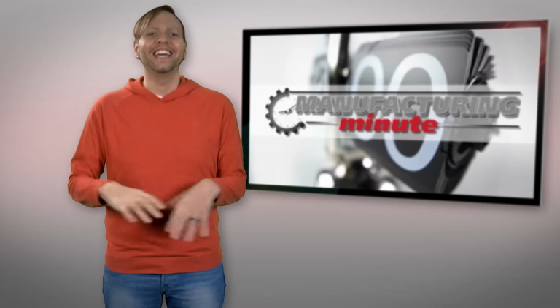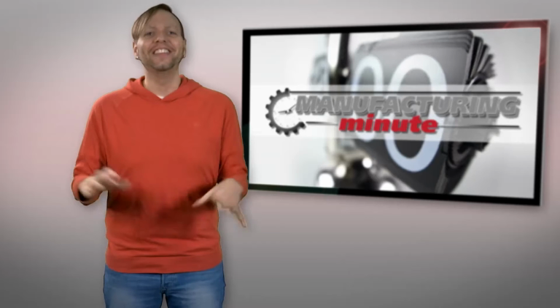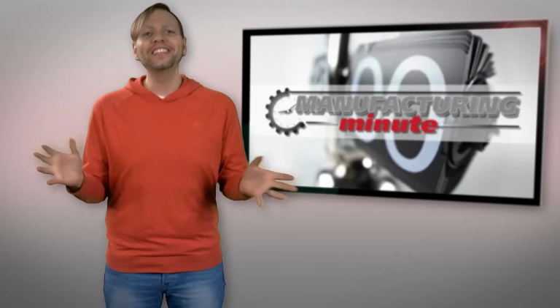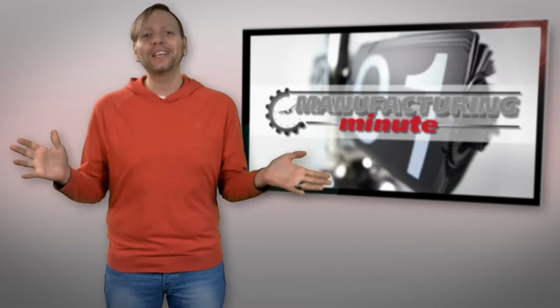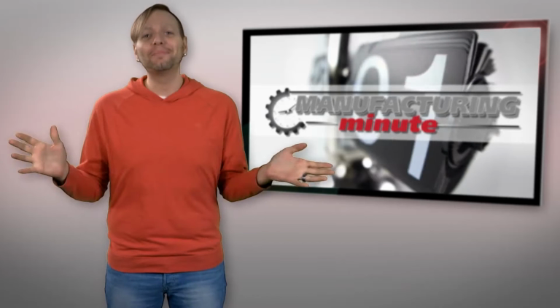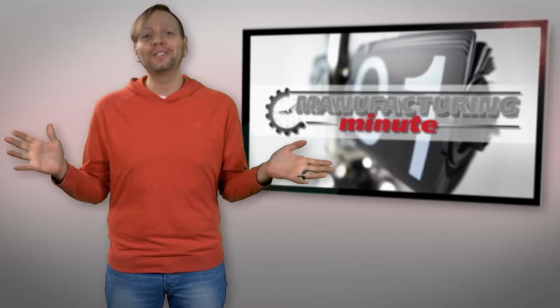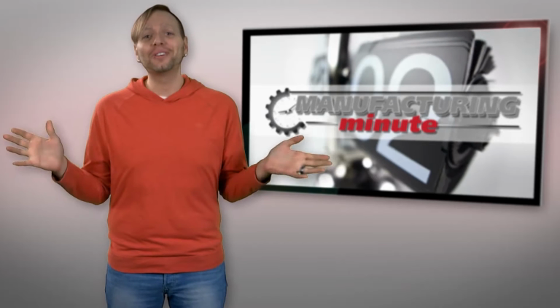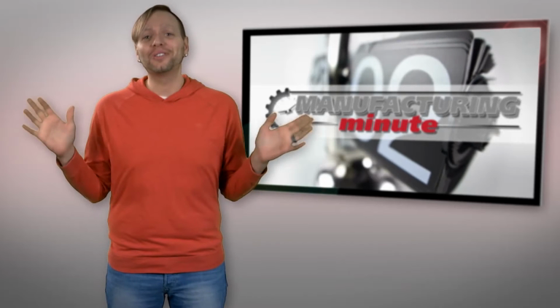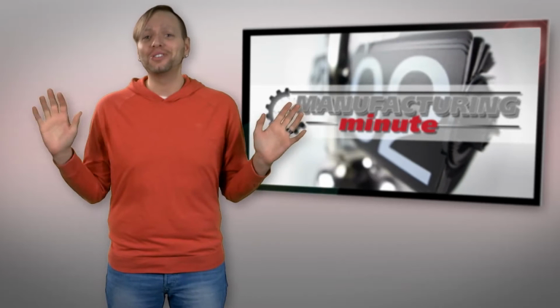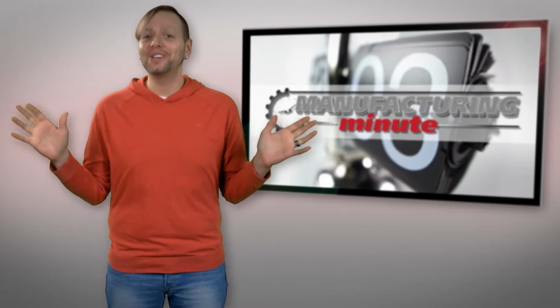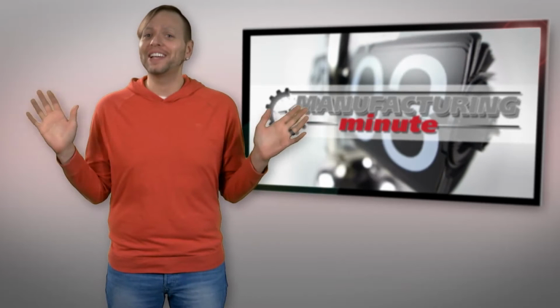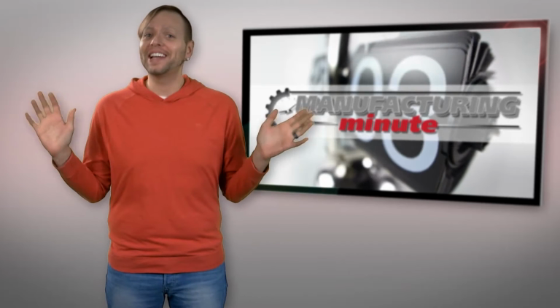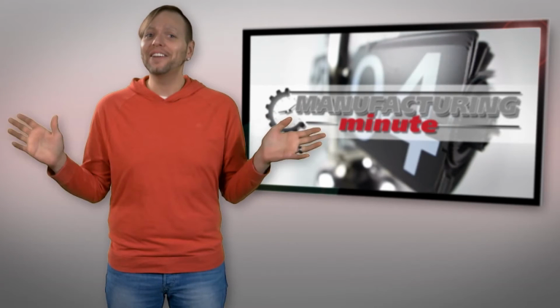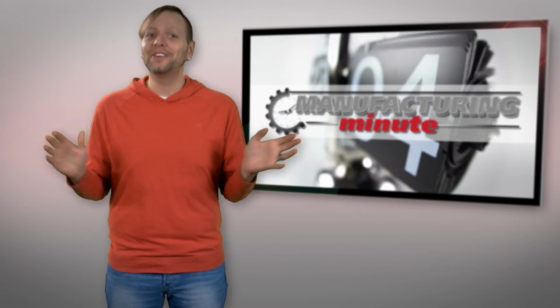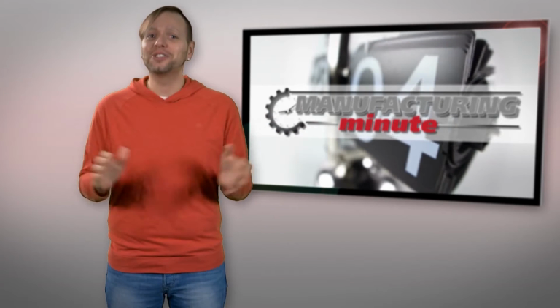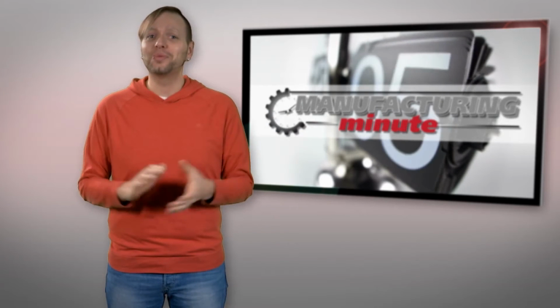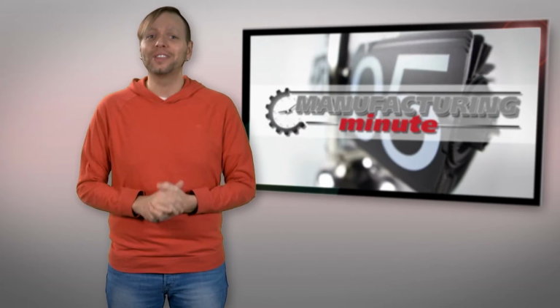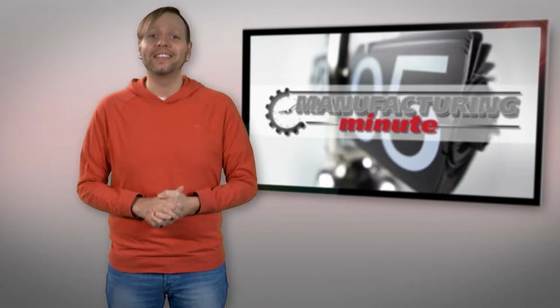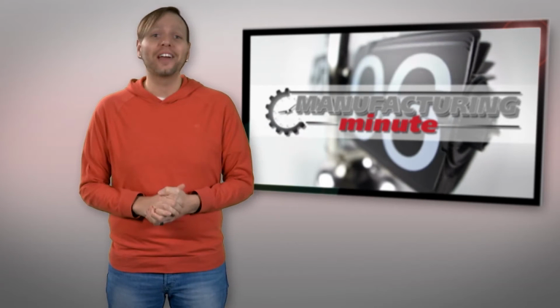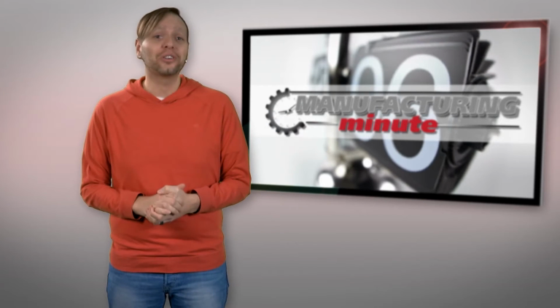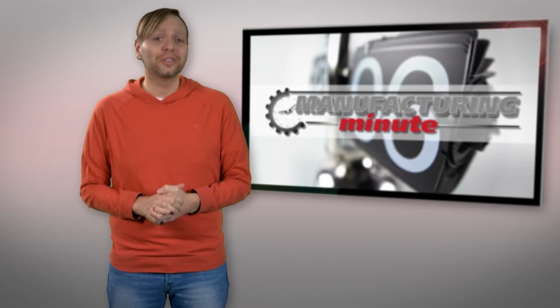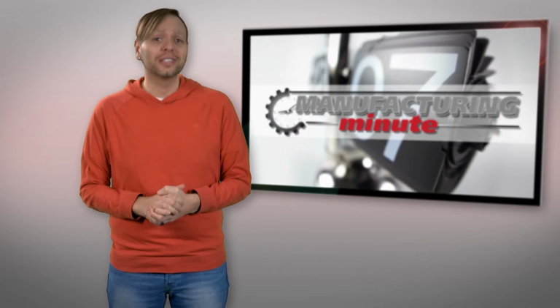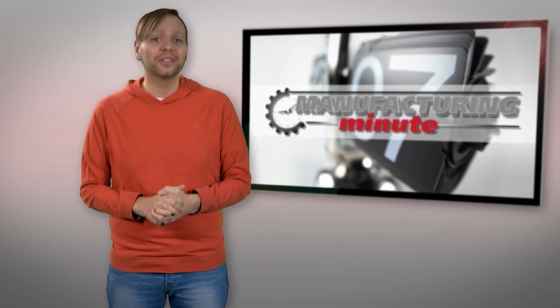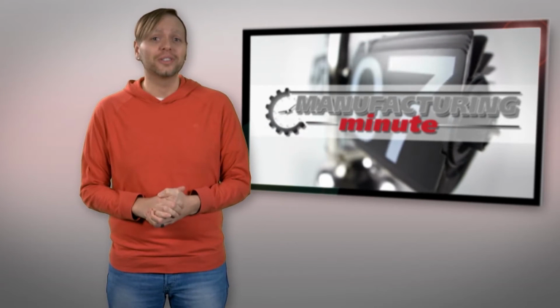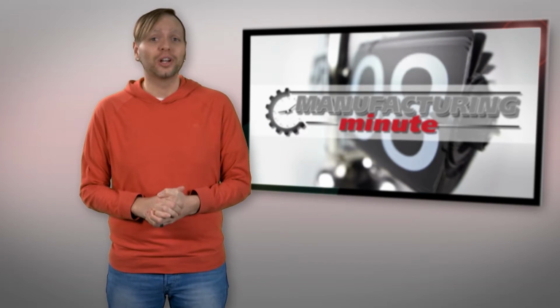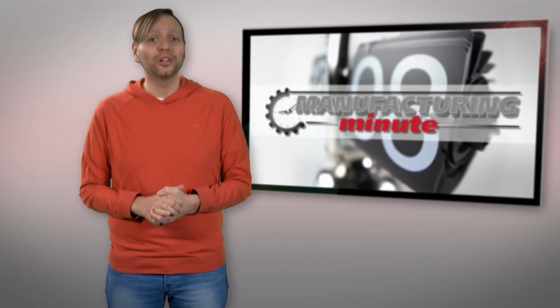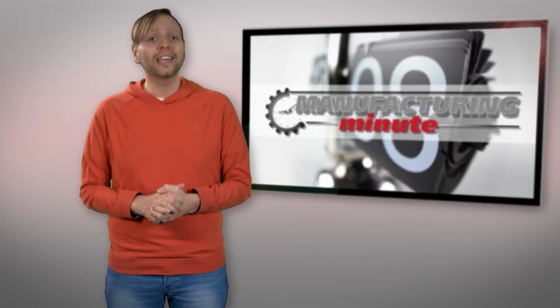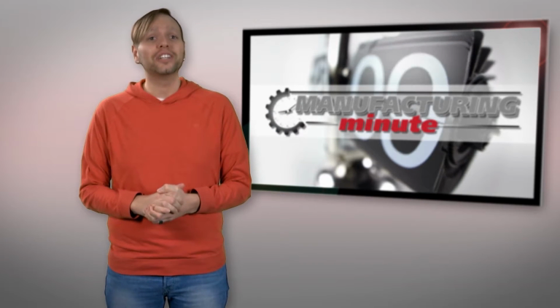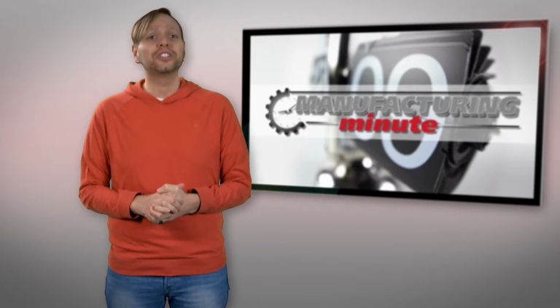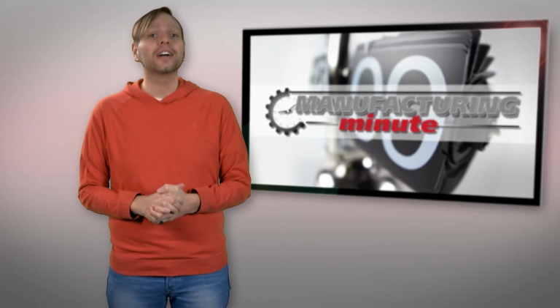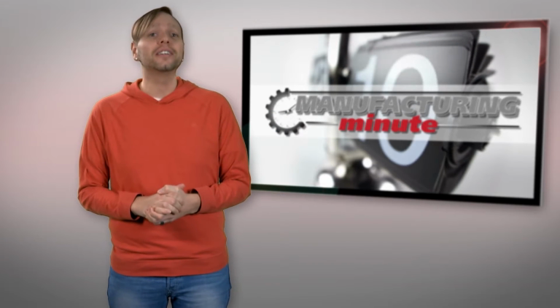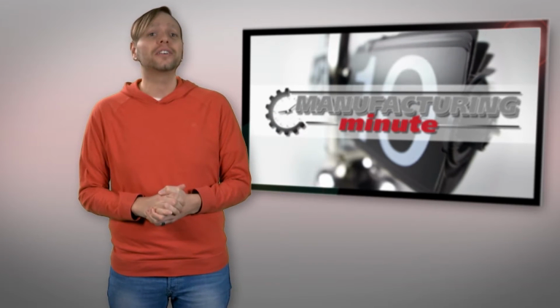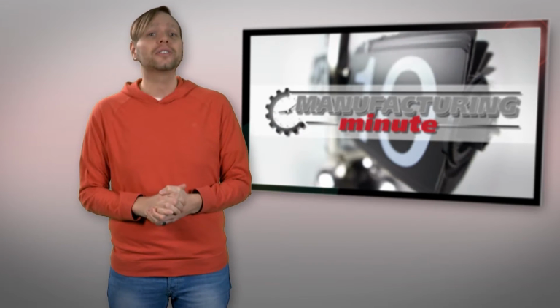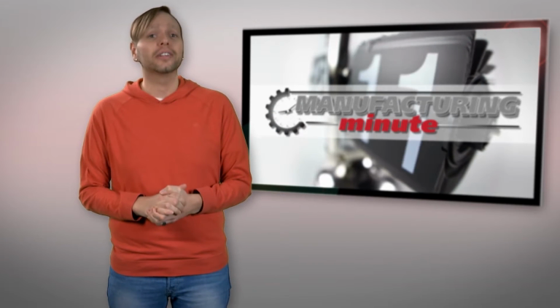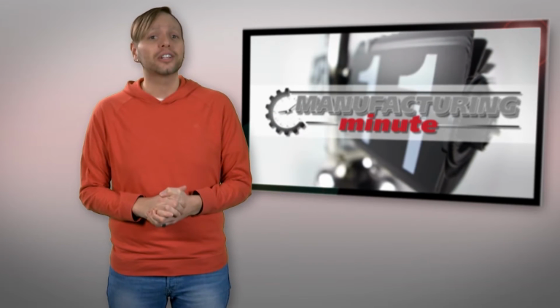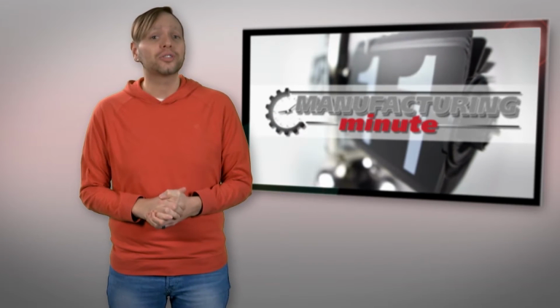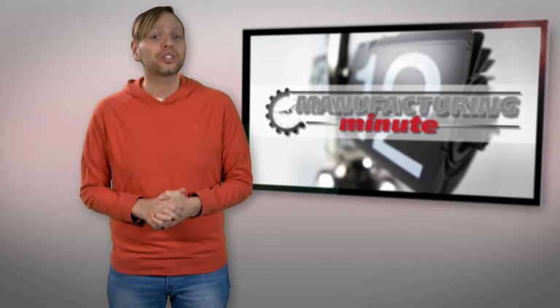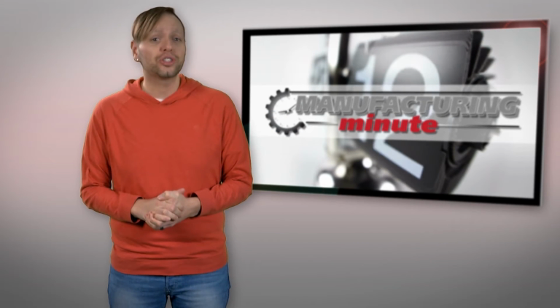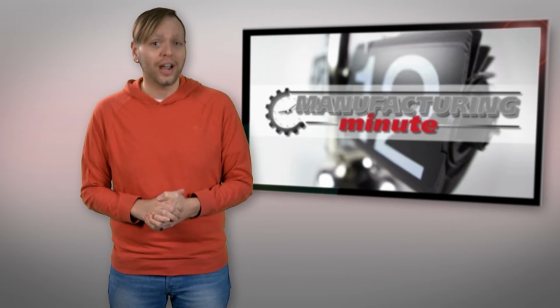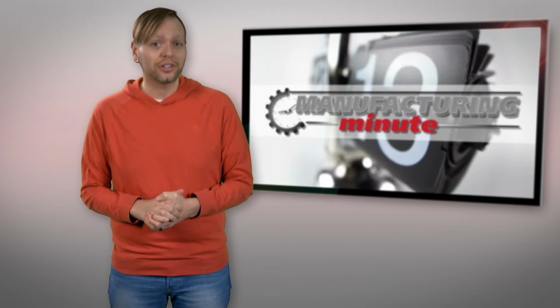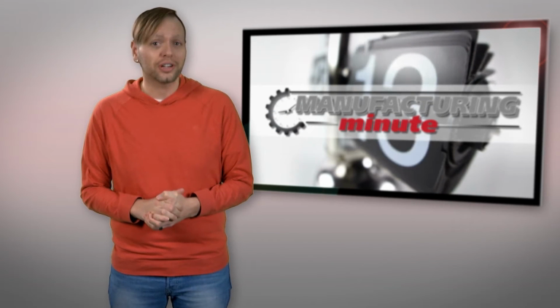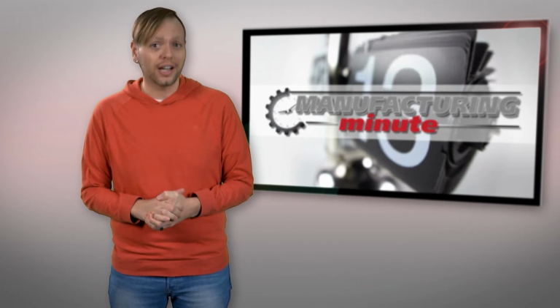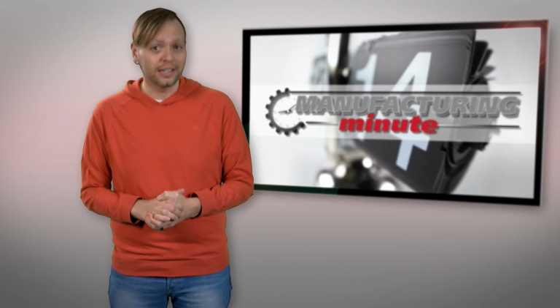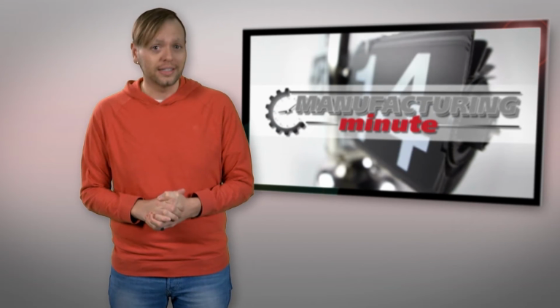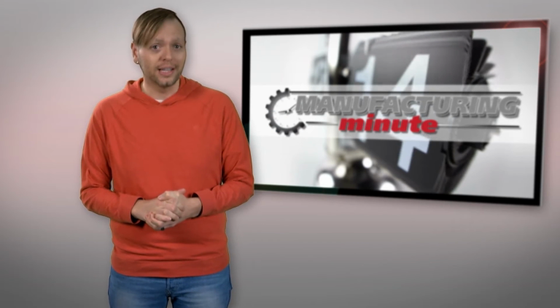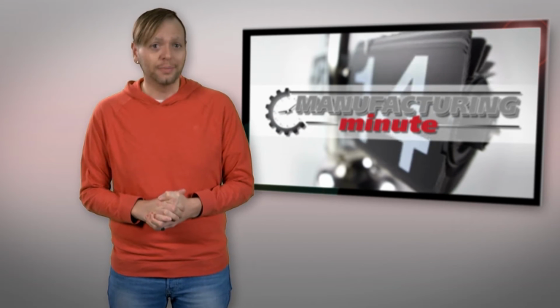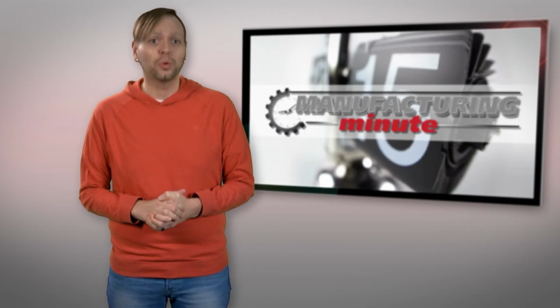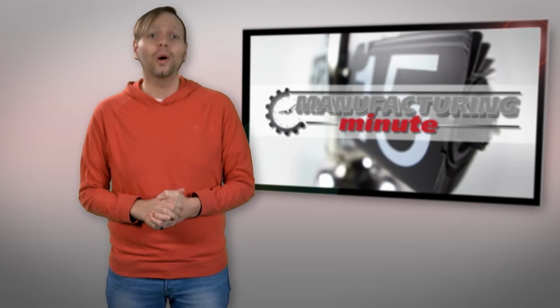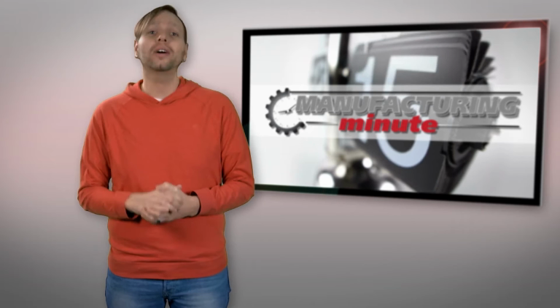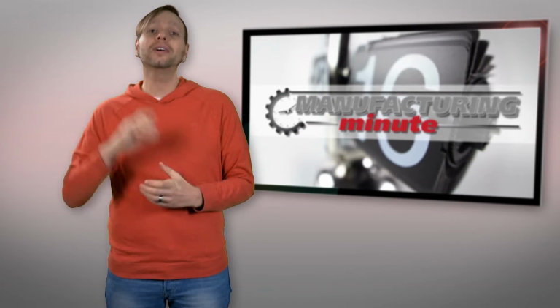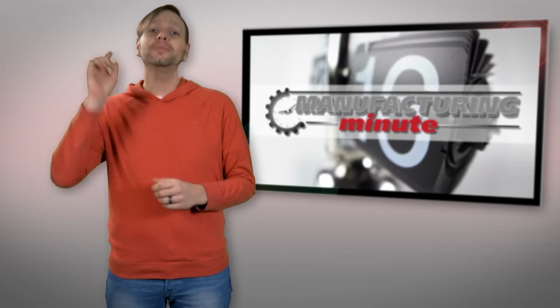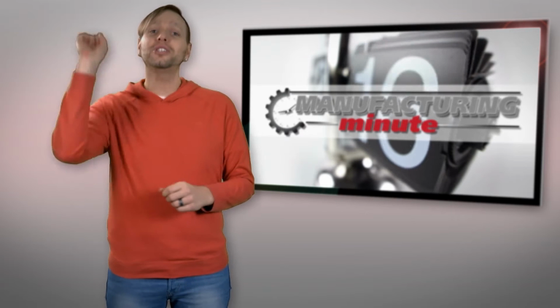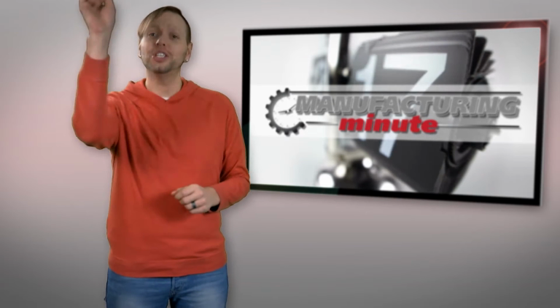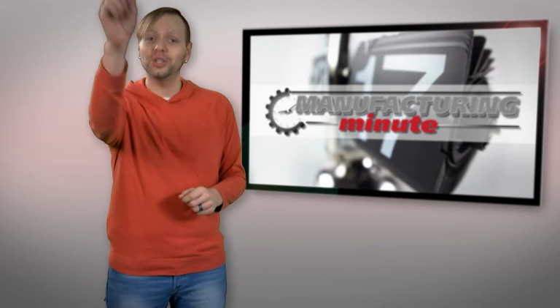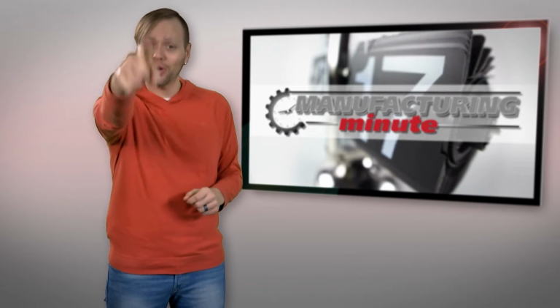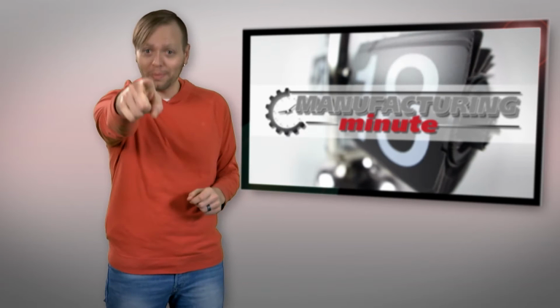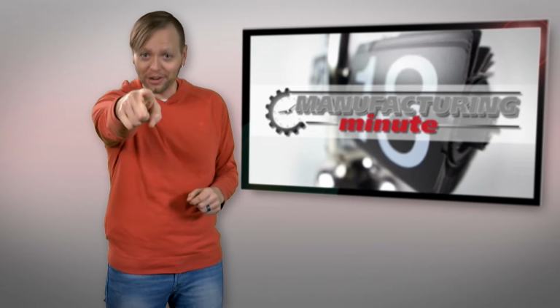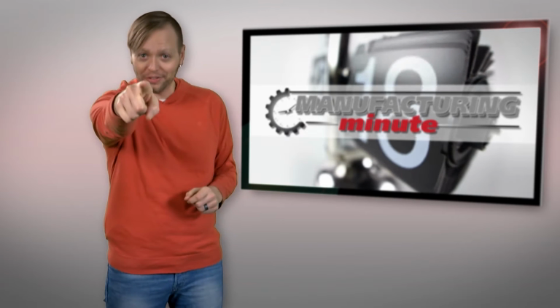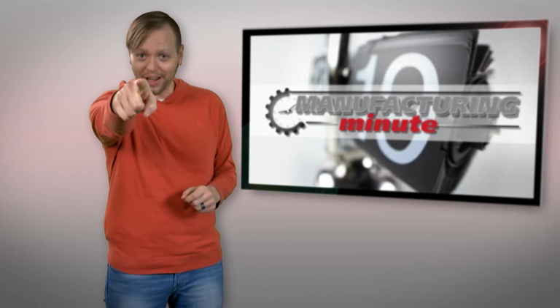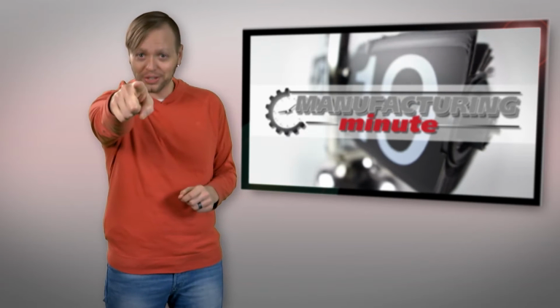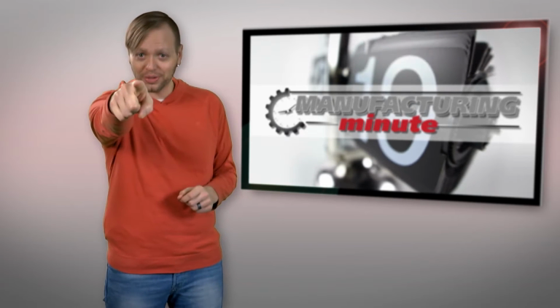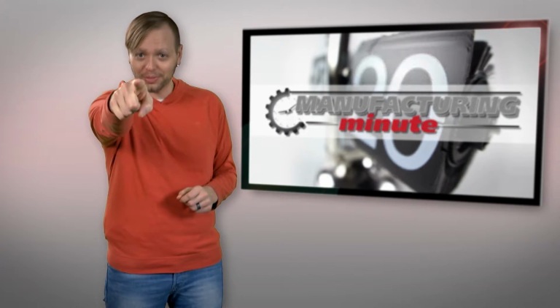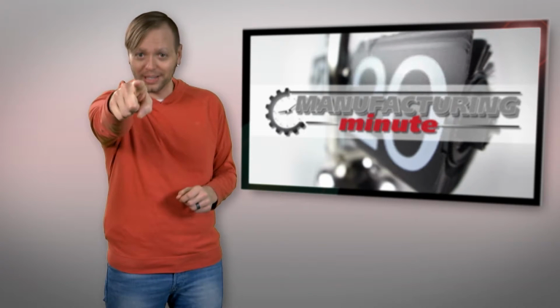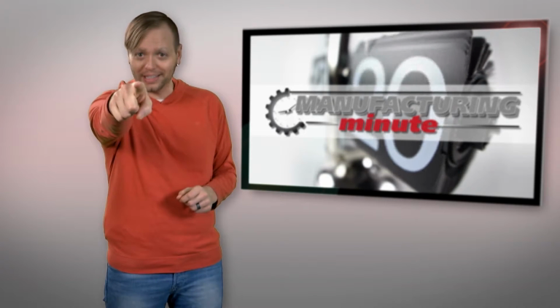In this episode: achieving night vision with nanocrystals, and a look at John Deere's electric tractor concept. Welcome to your Manufacturing Minute!